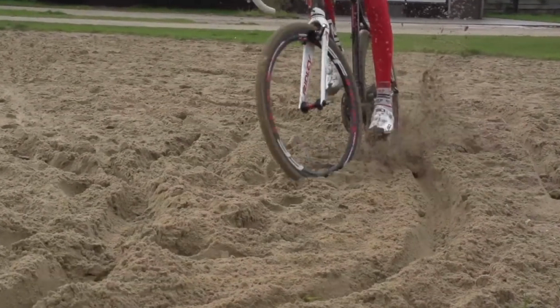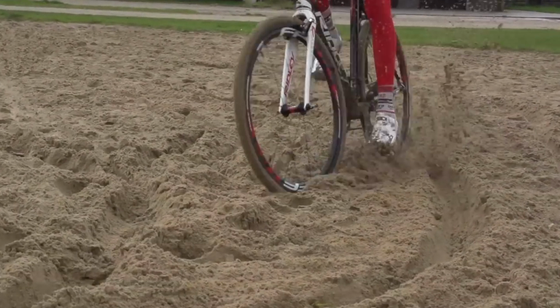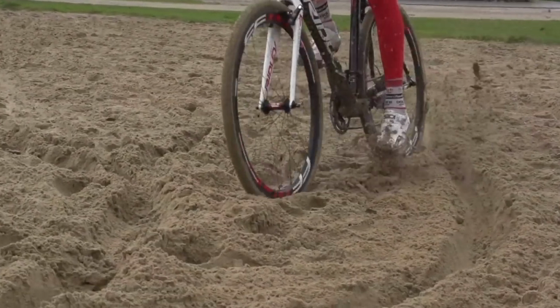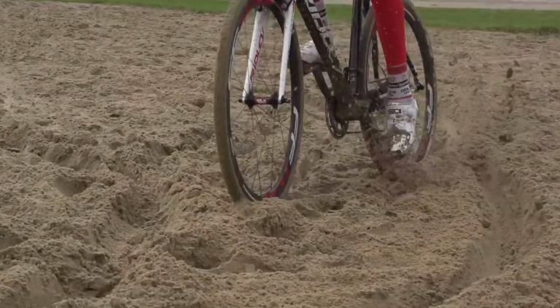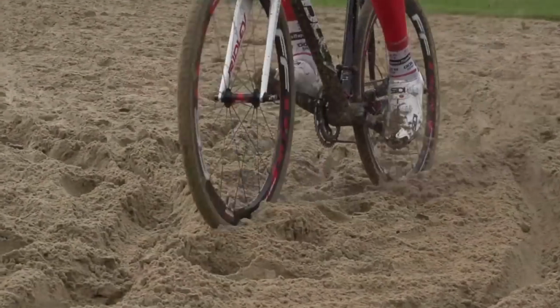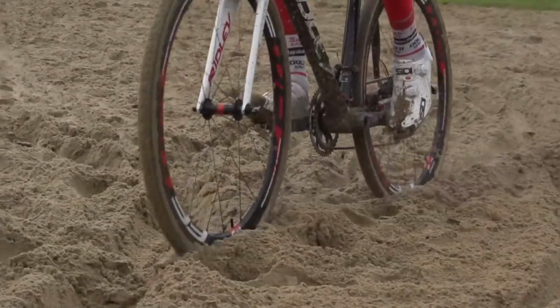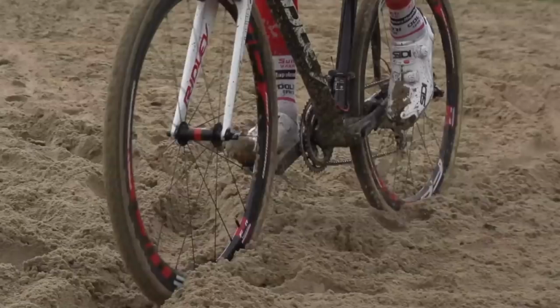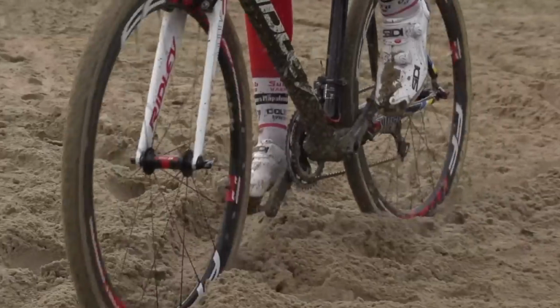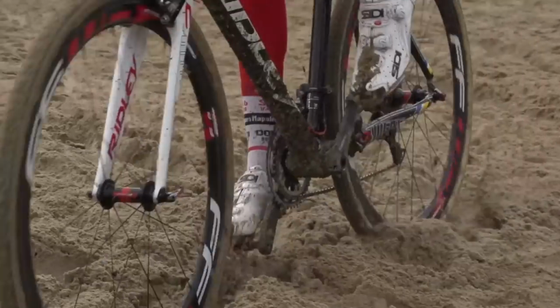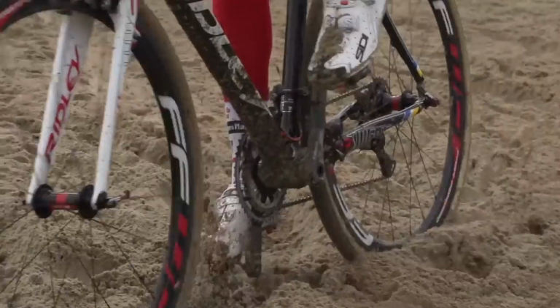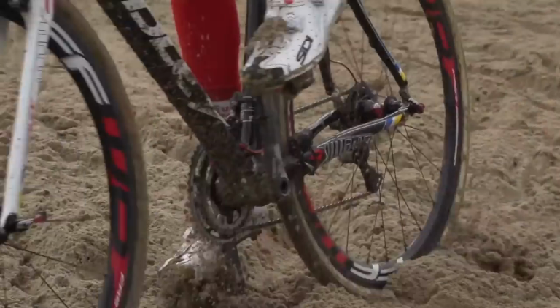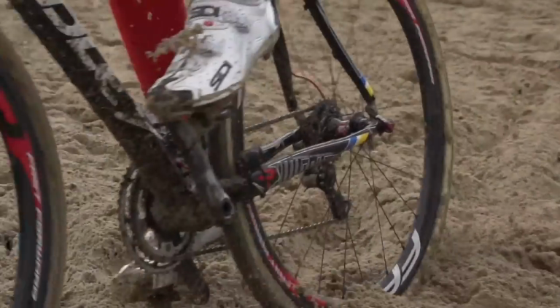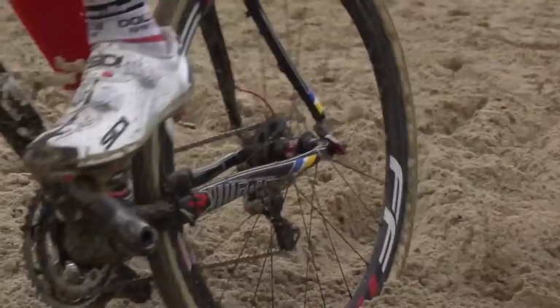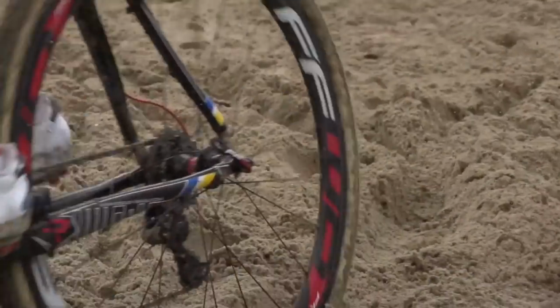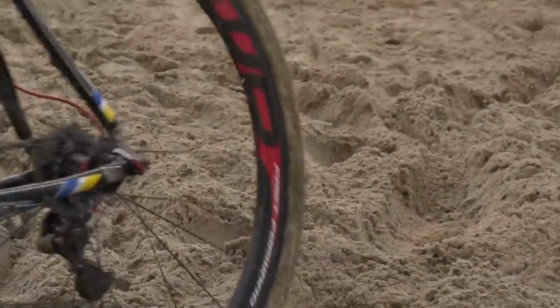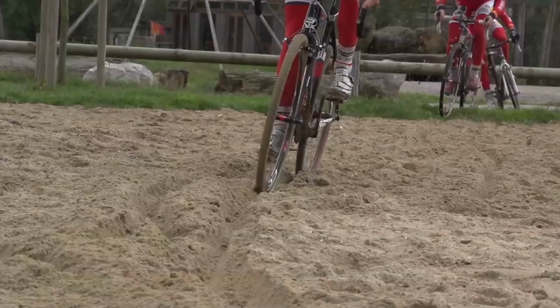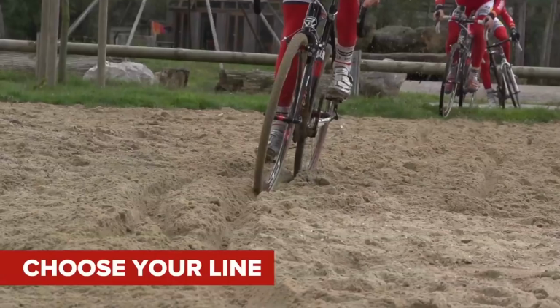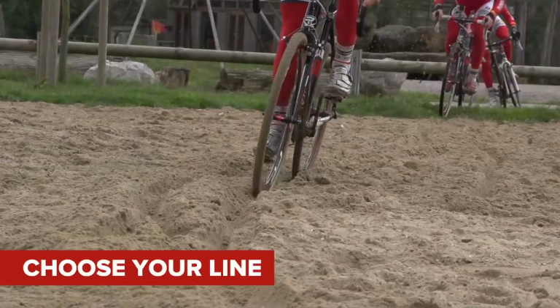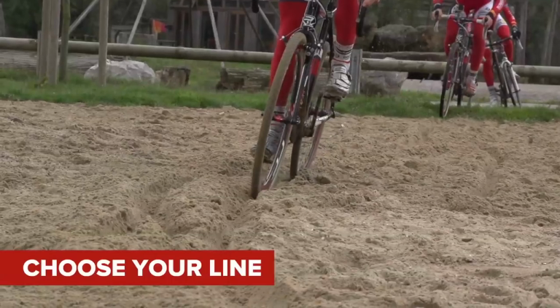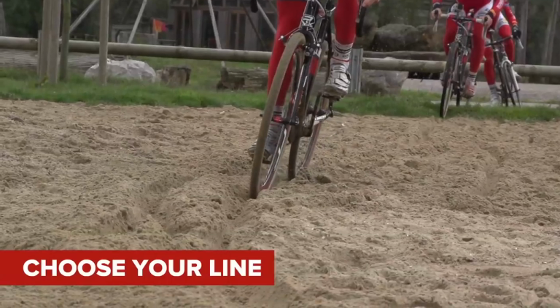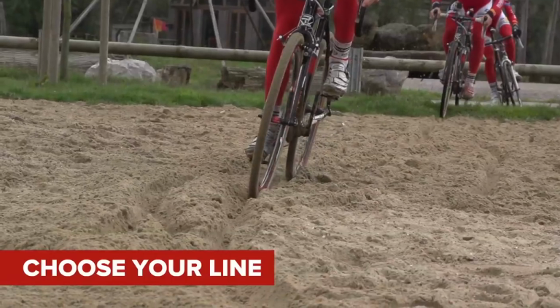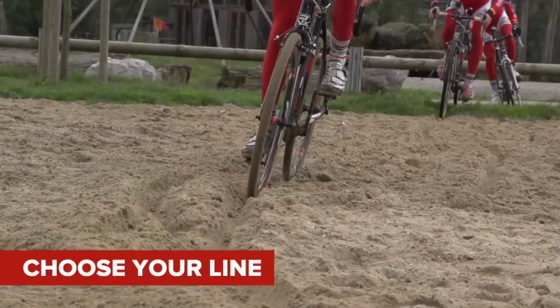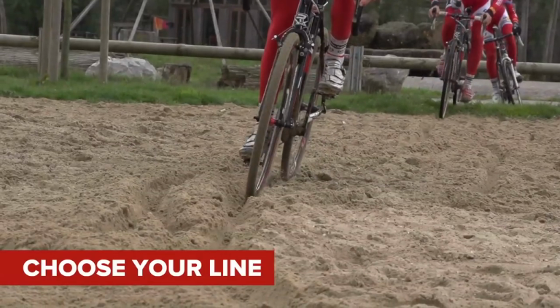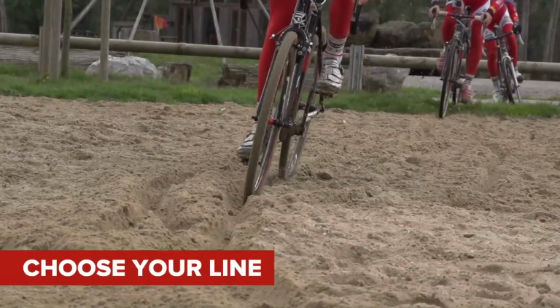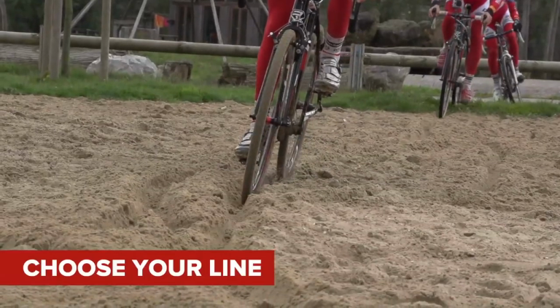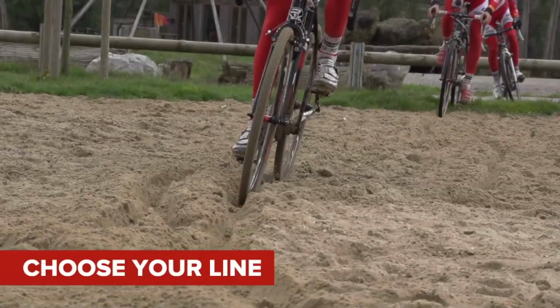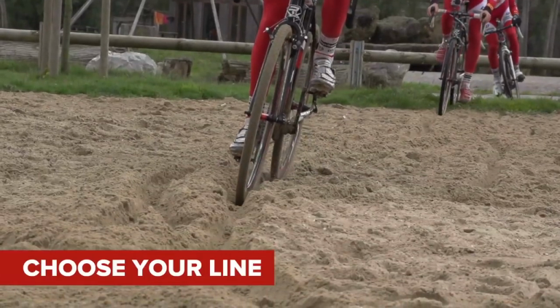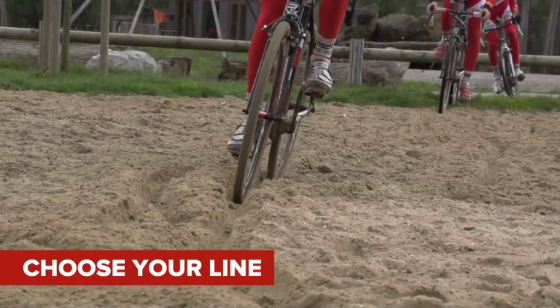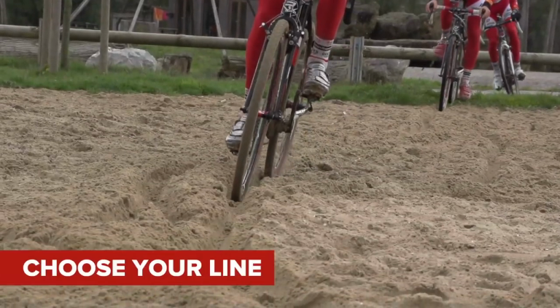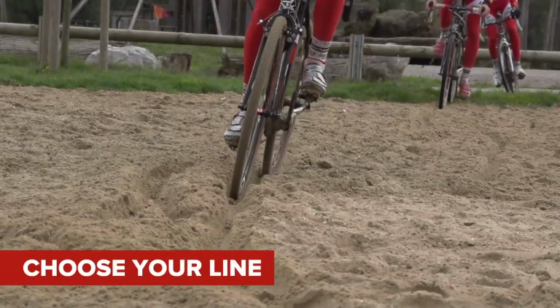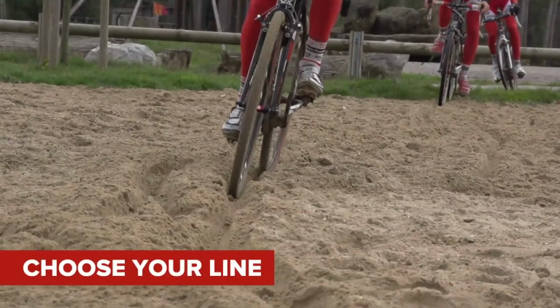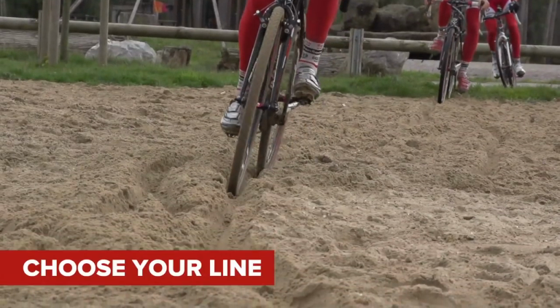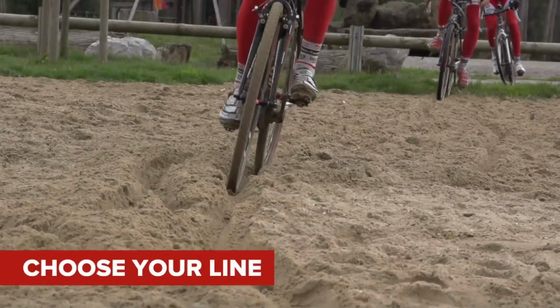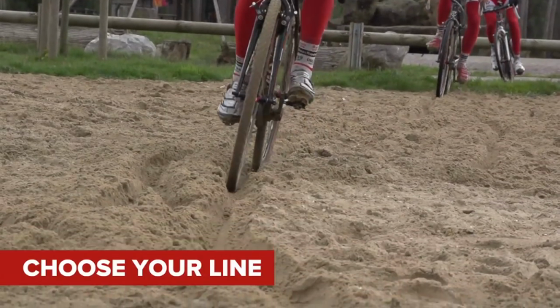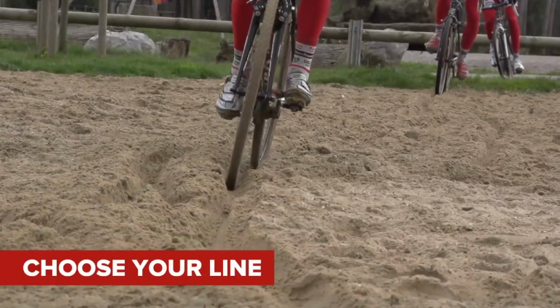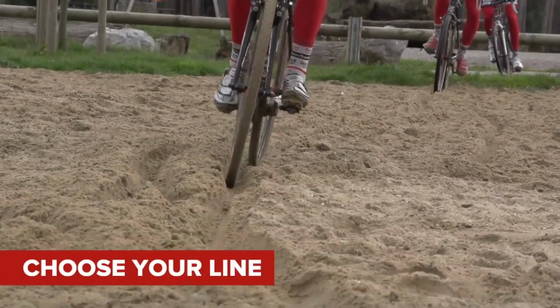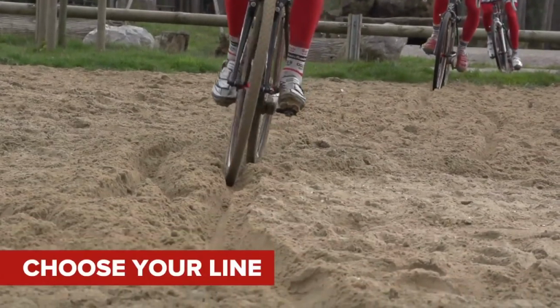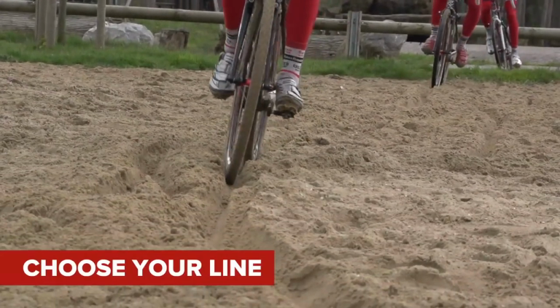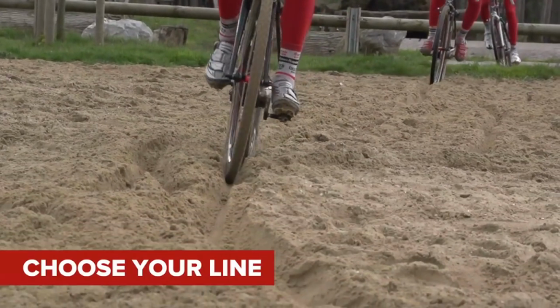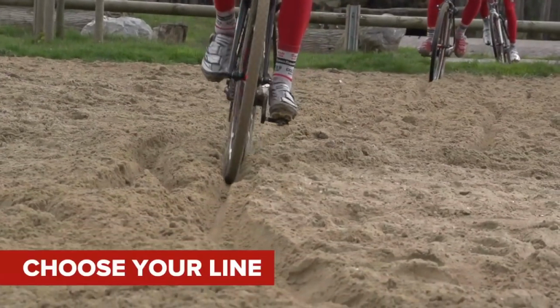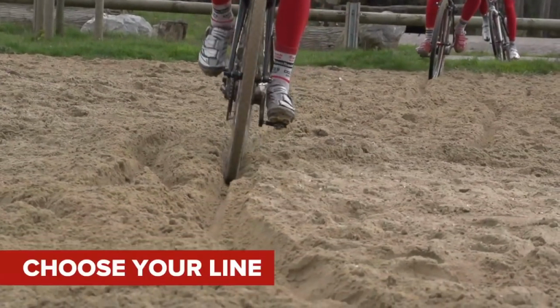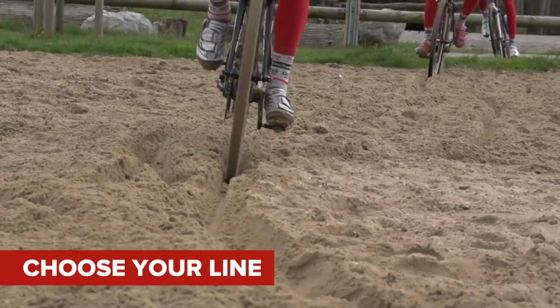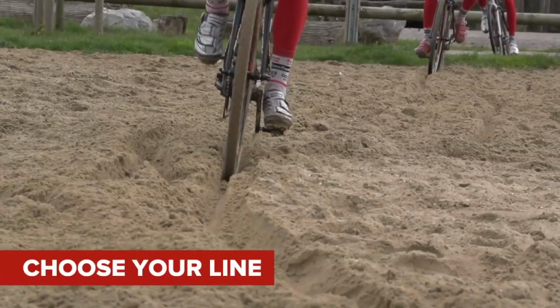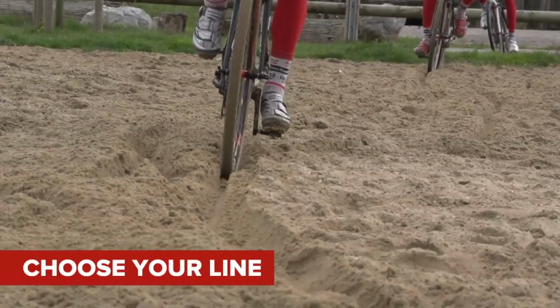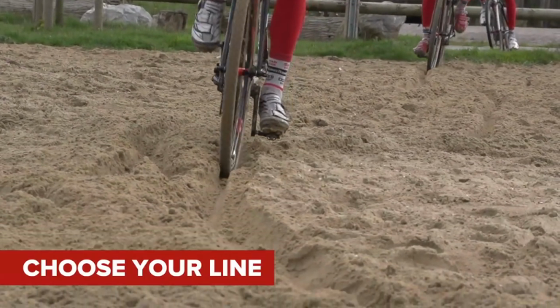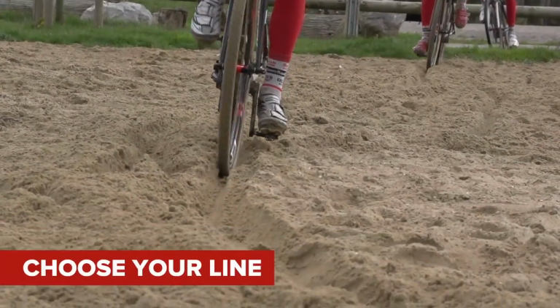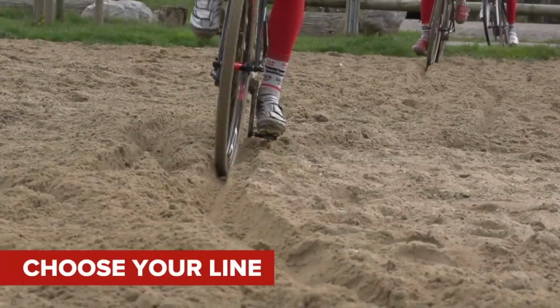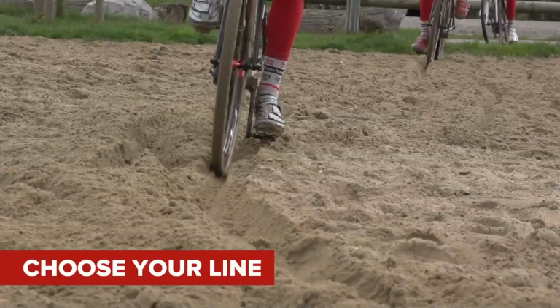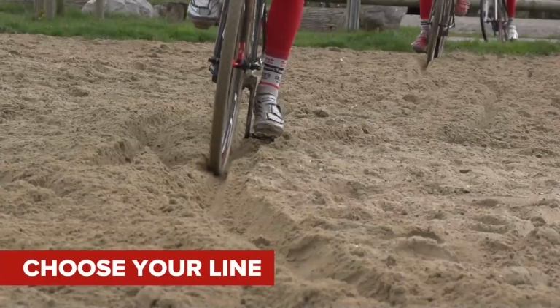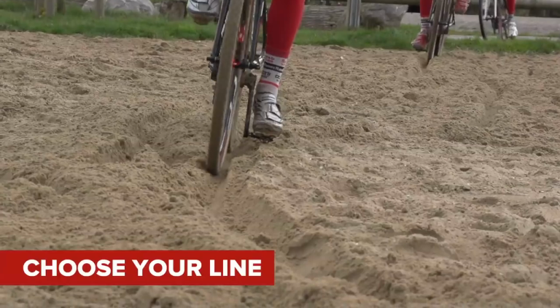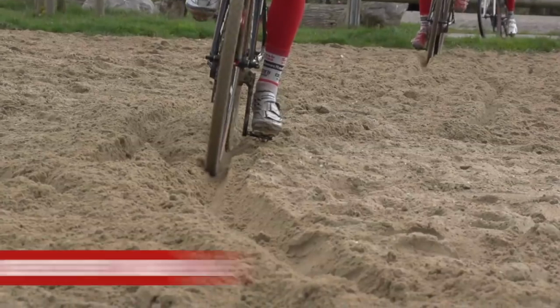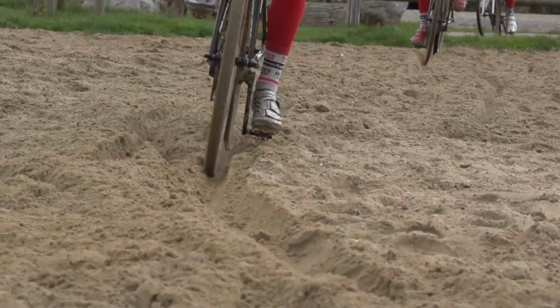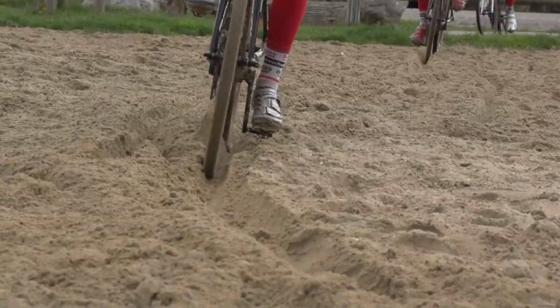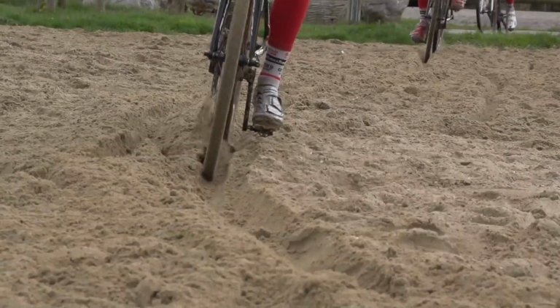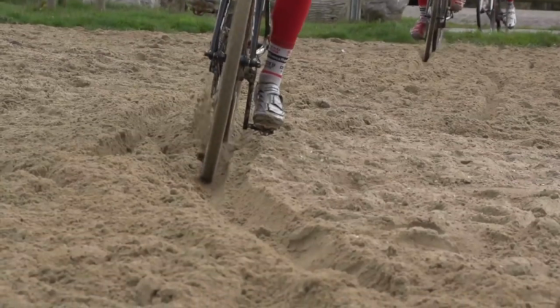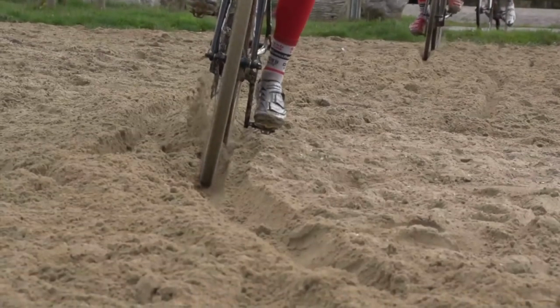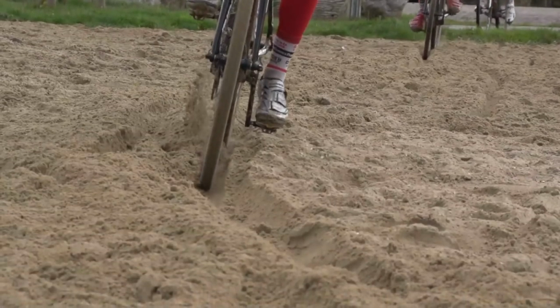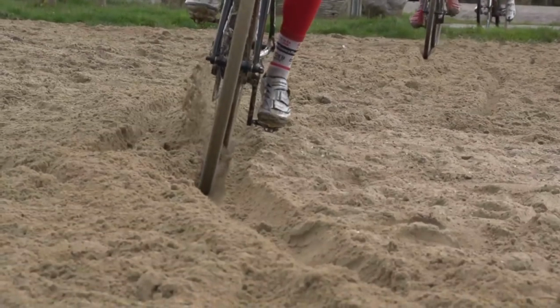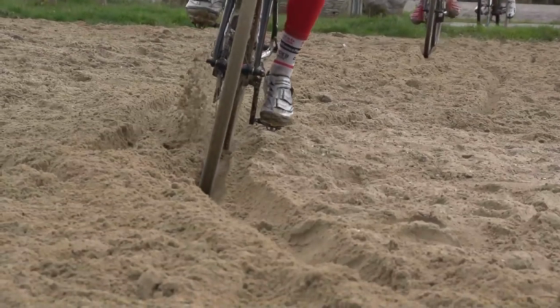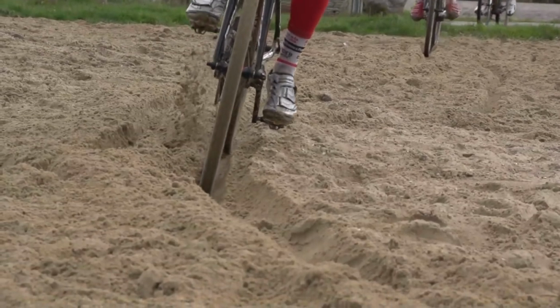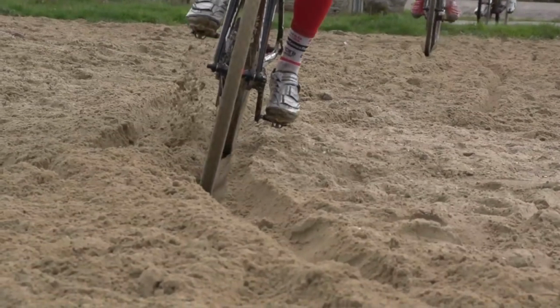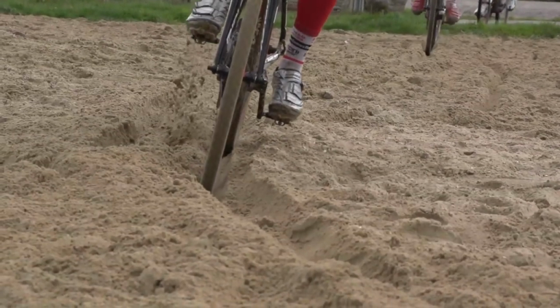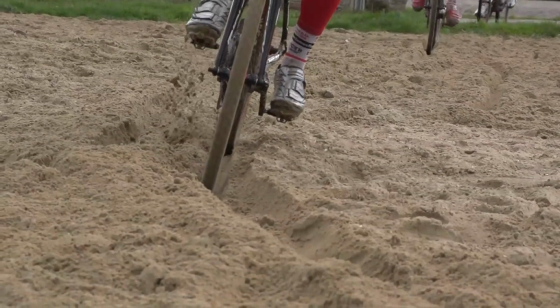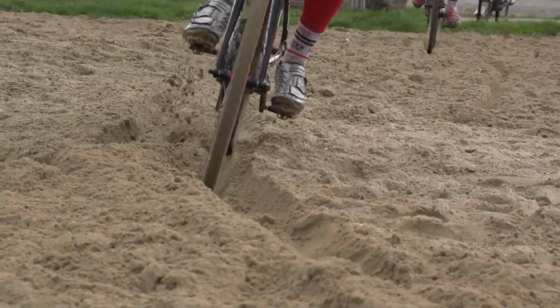Also bear in mind that ruts in sand can shift between laps in a race, so you always need to stay vigilant with your line choices to make sure that you're picking the best one.